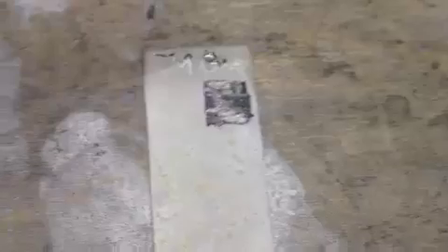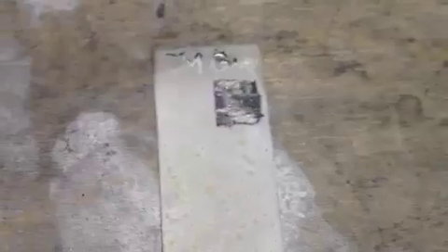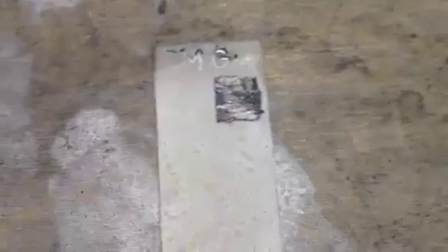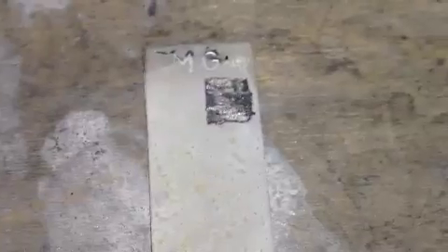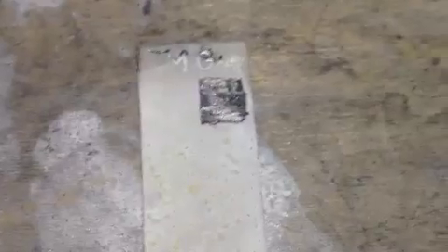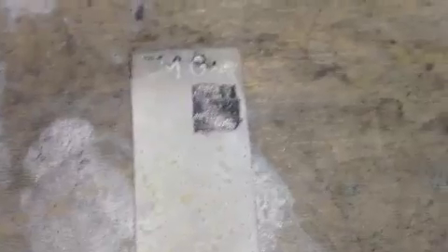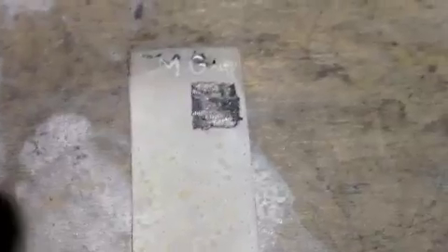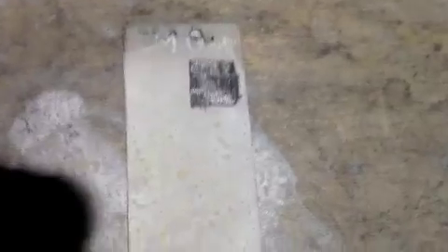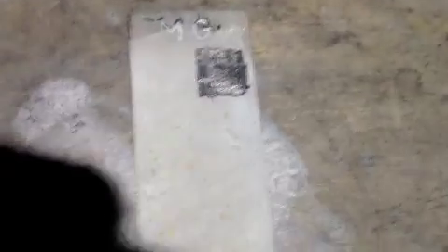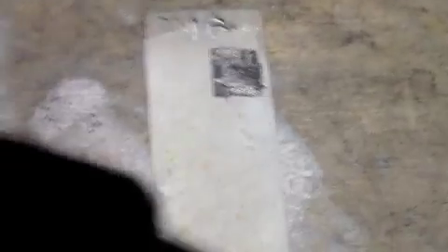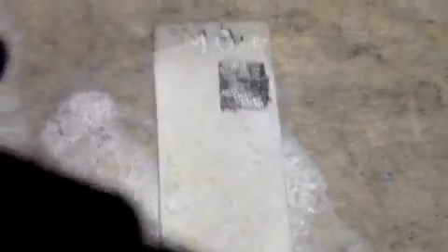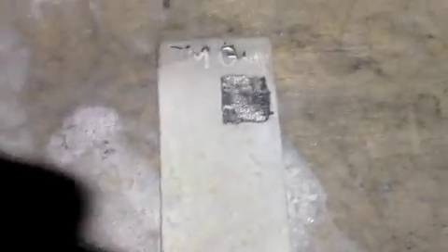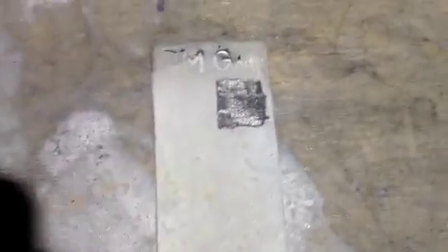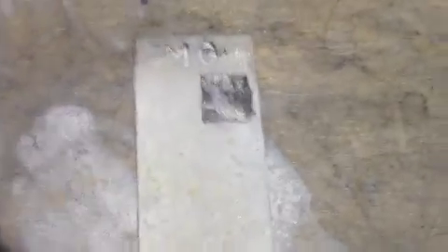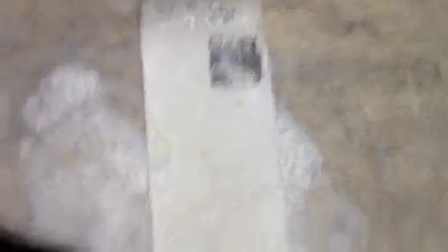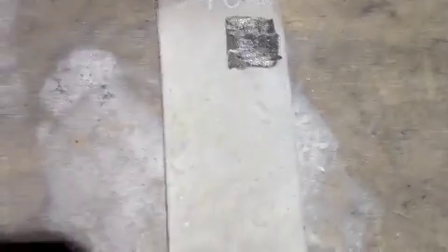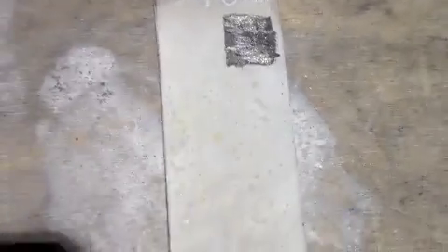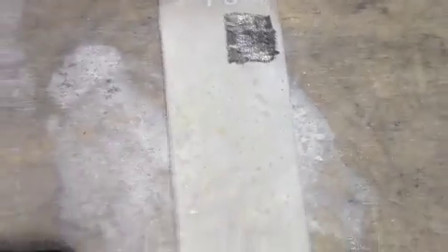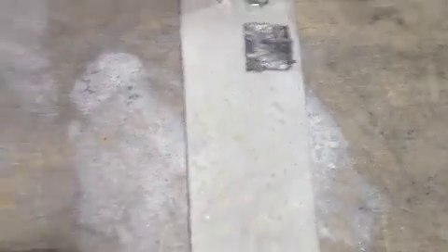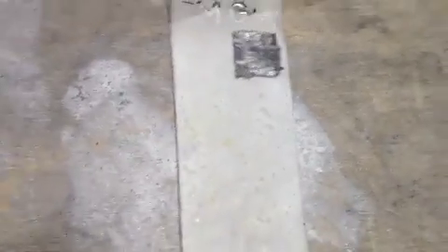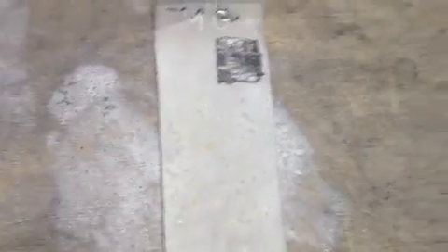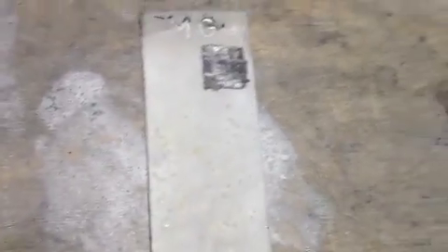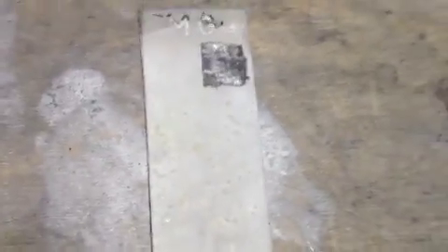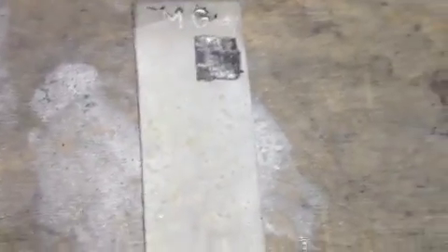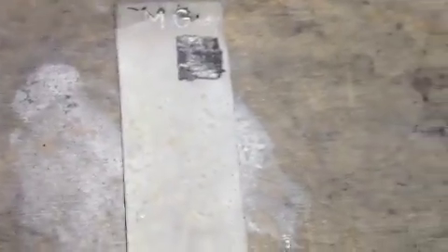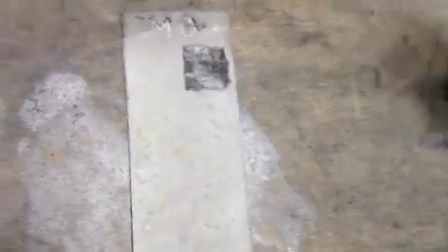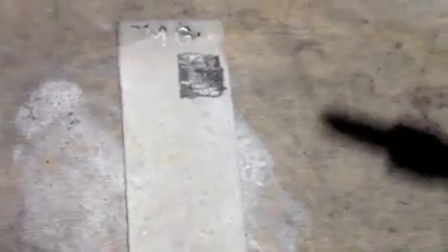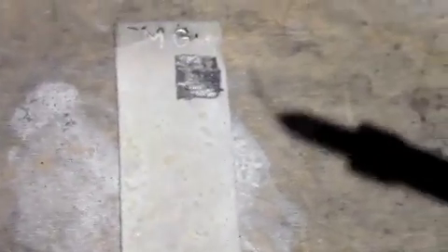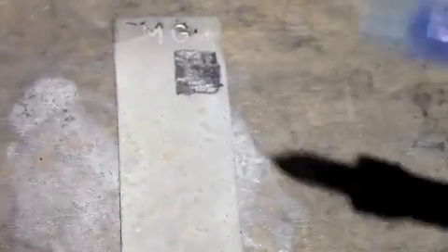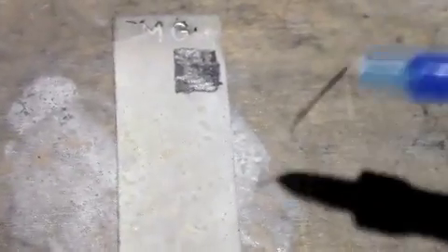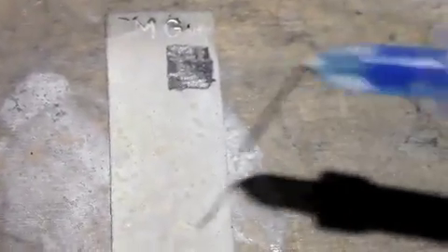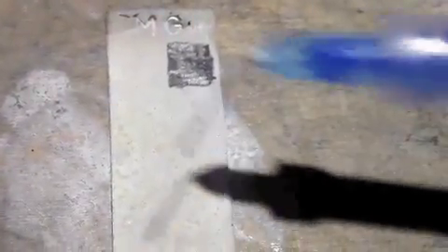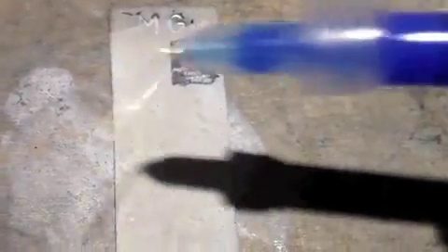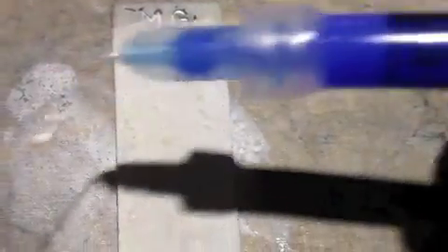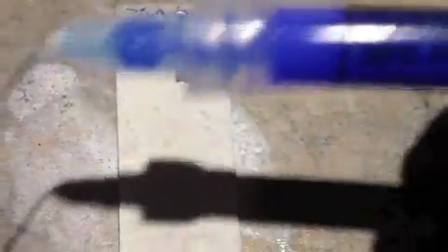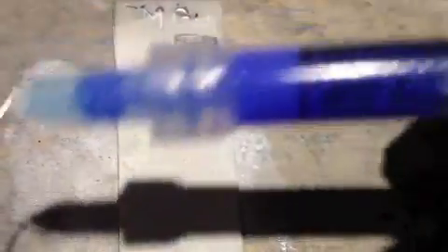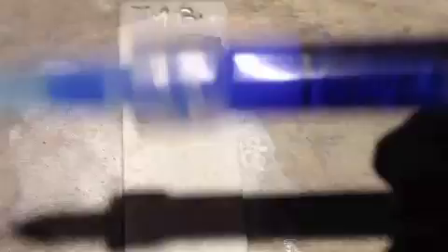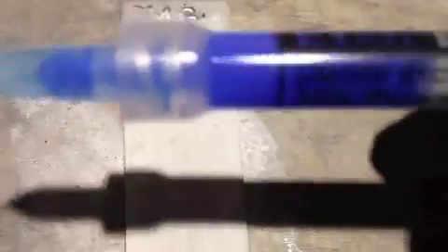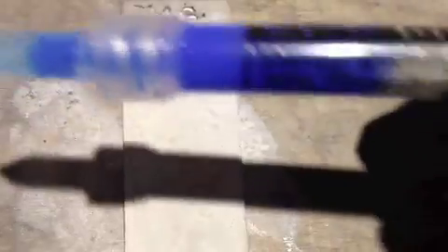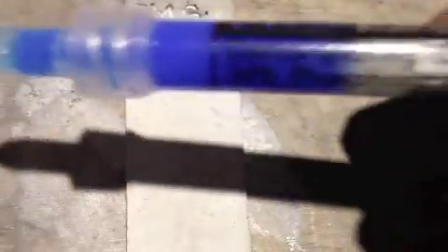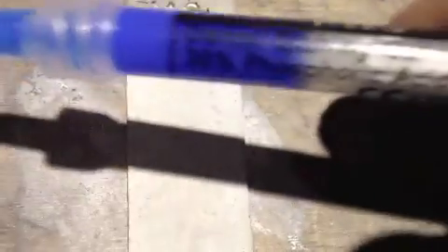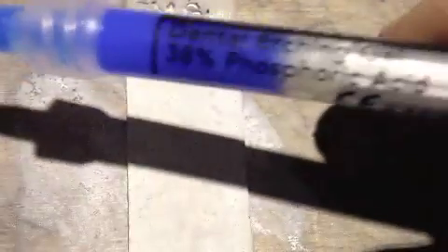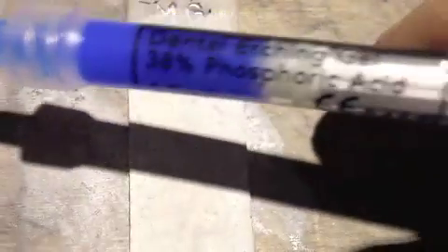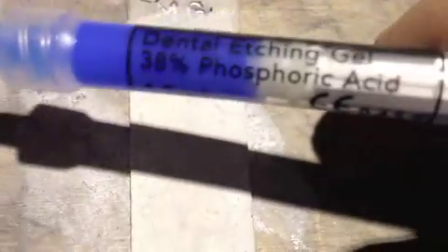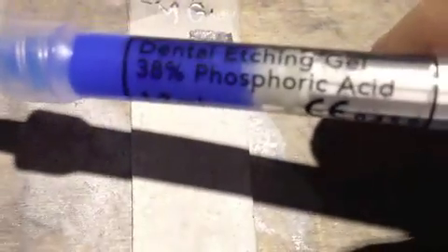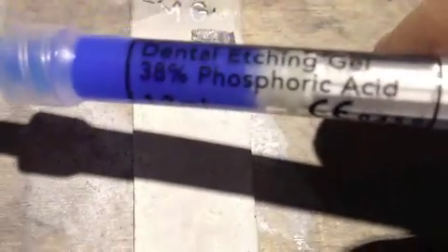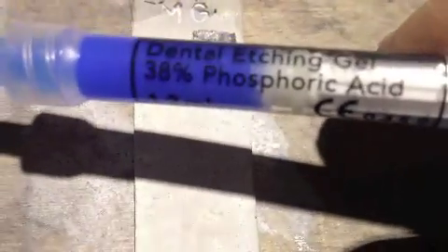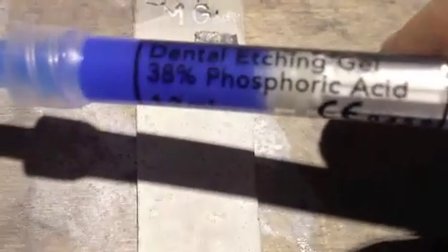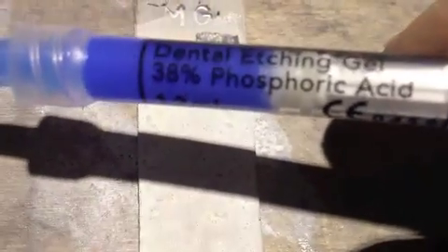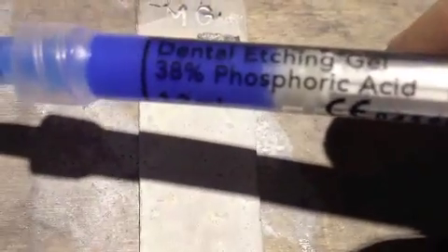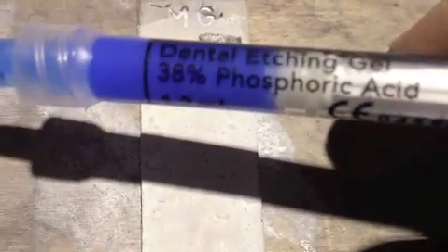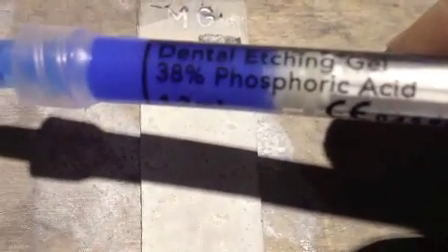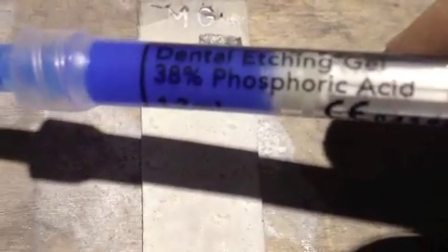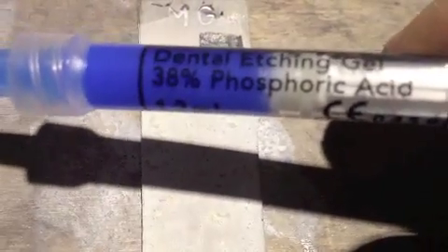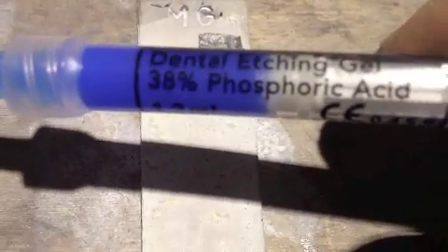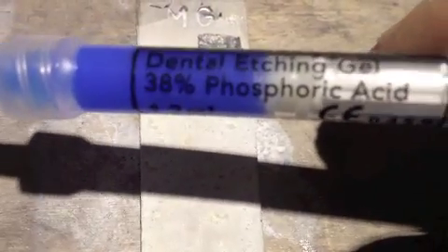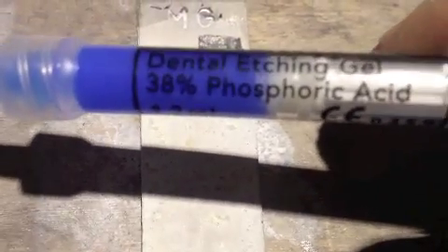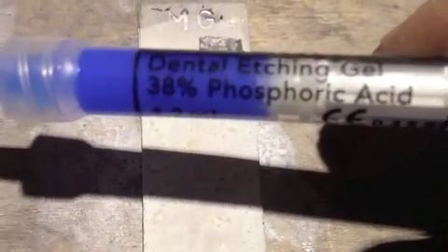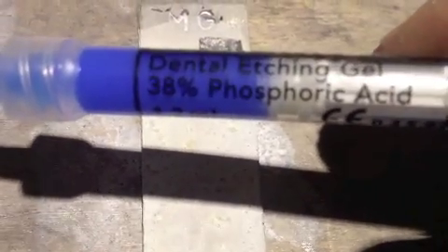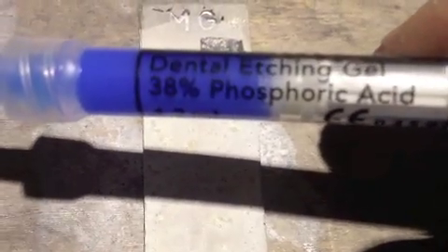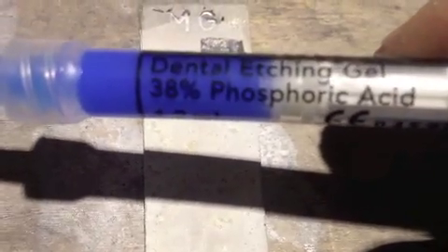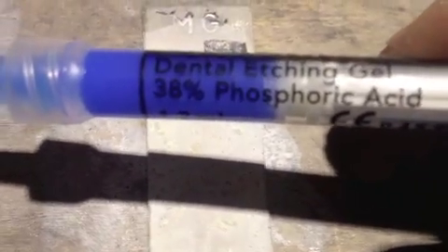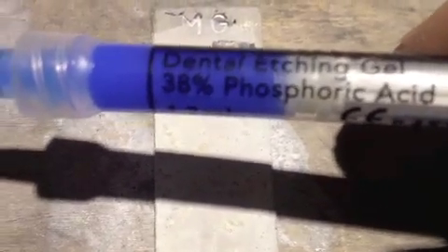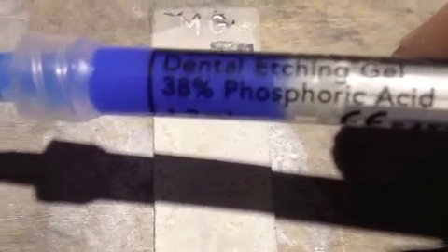Hey guys, this is DioFlyFish. I just want to show you a test. I have 38-39% phosphoric acid here.